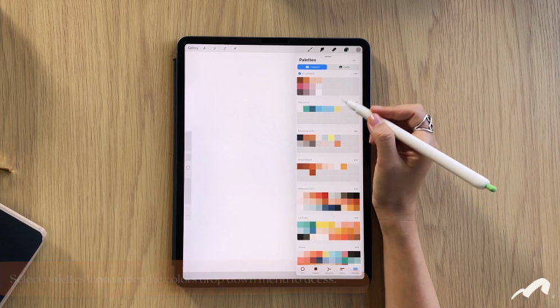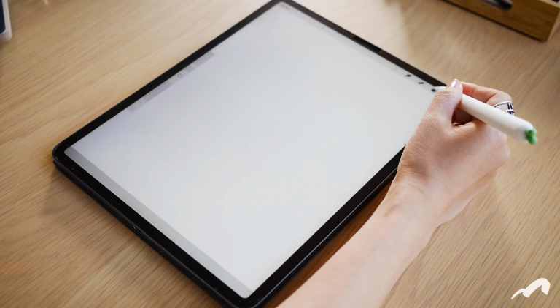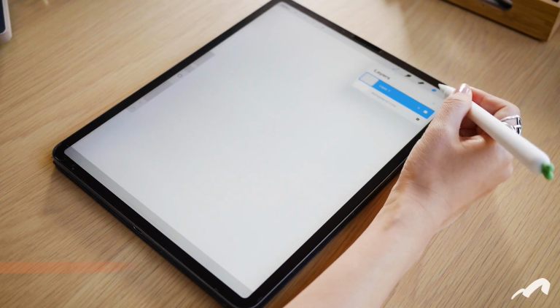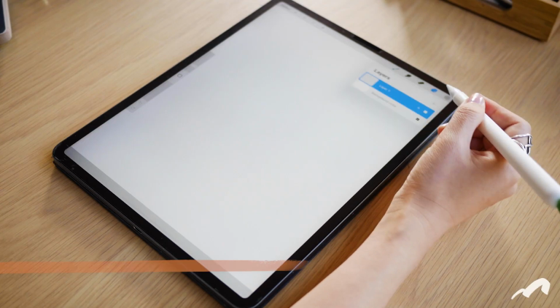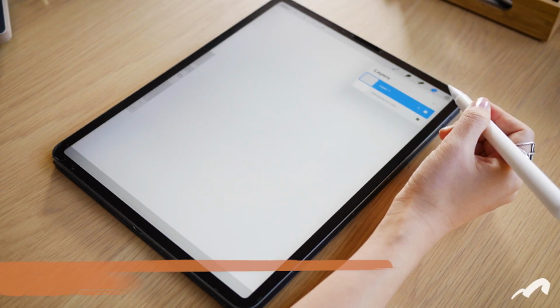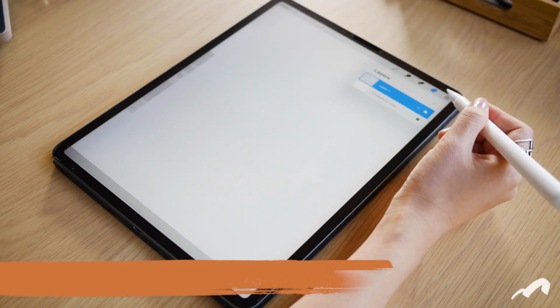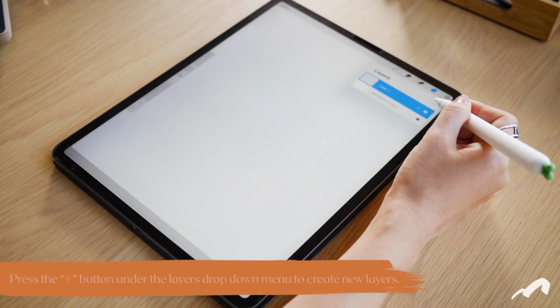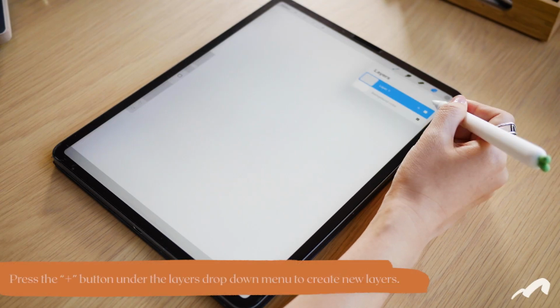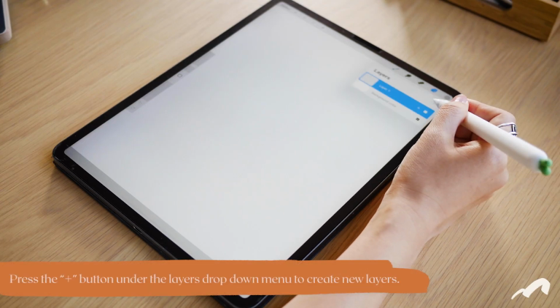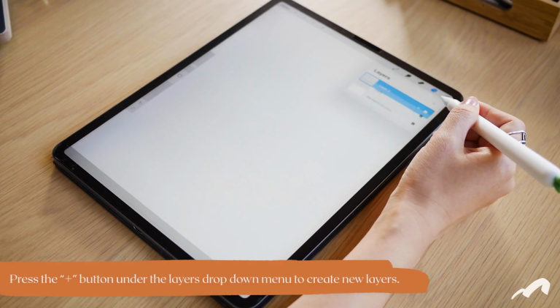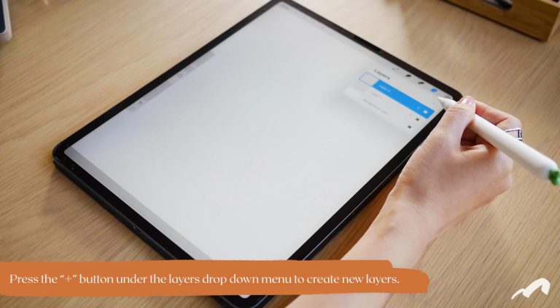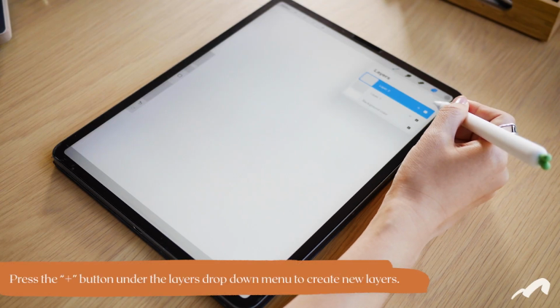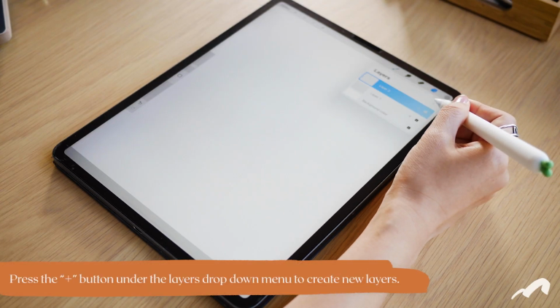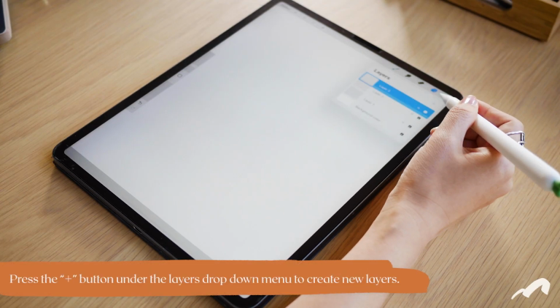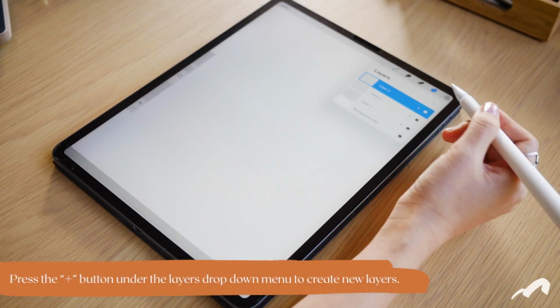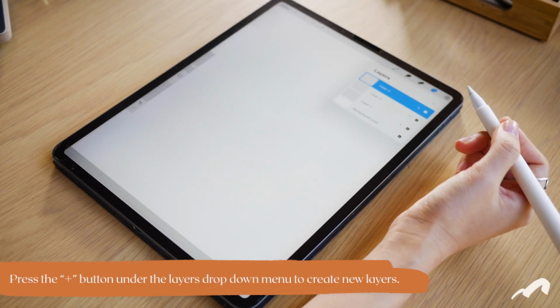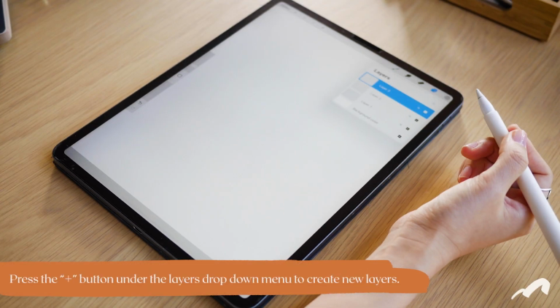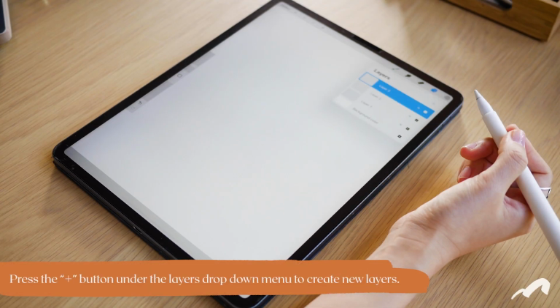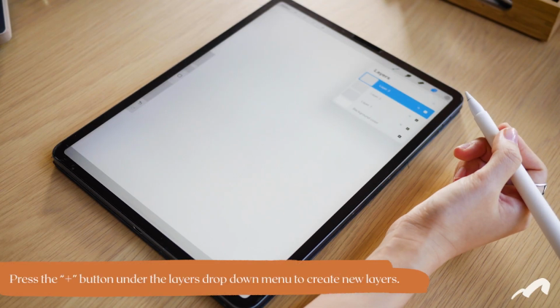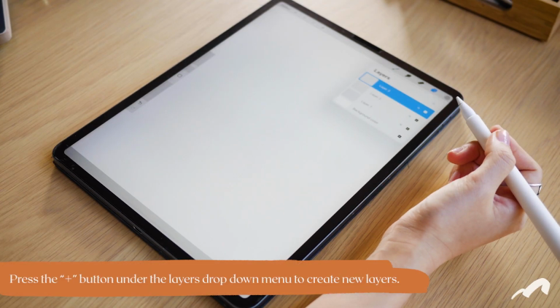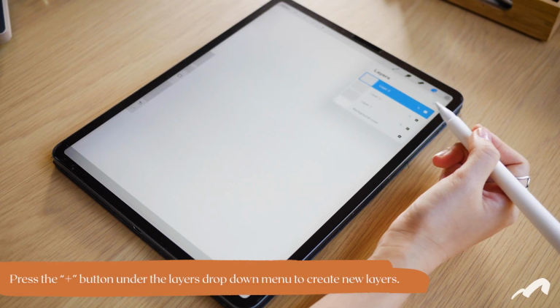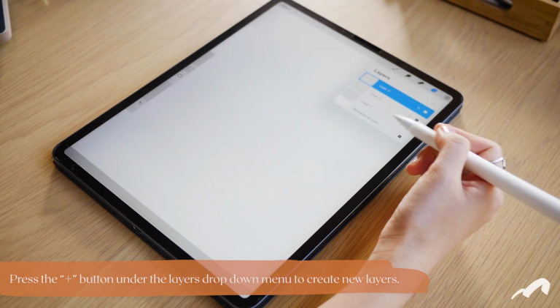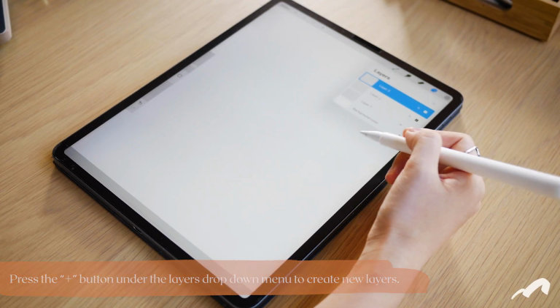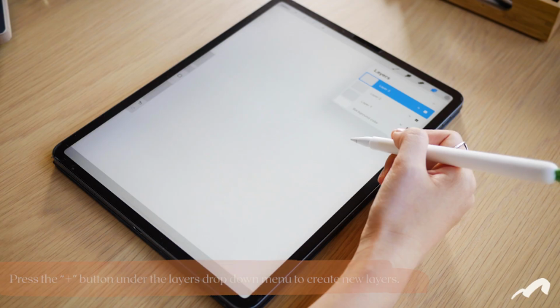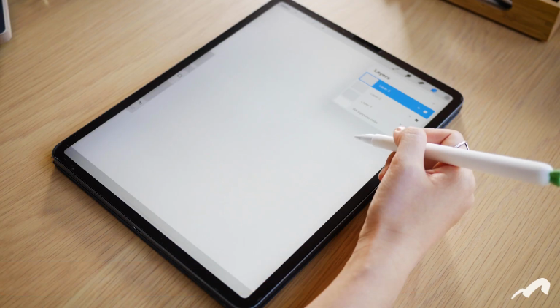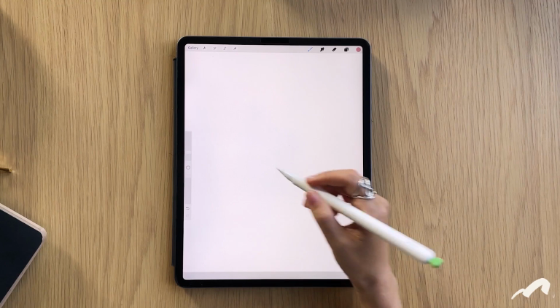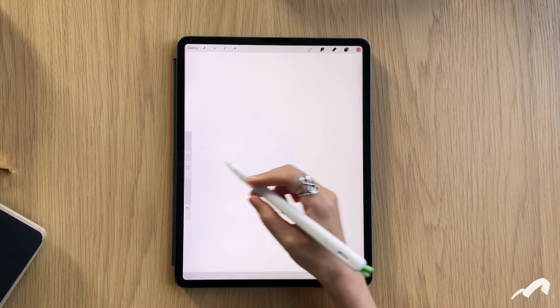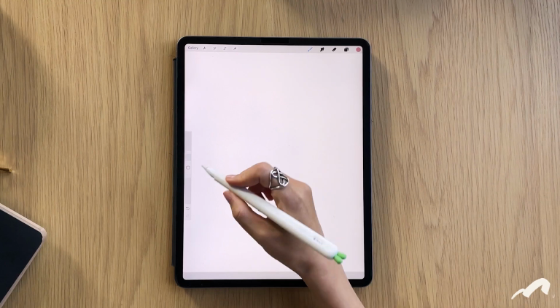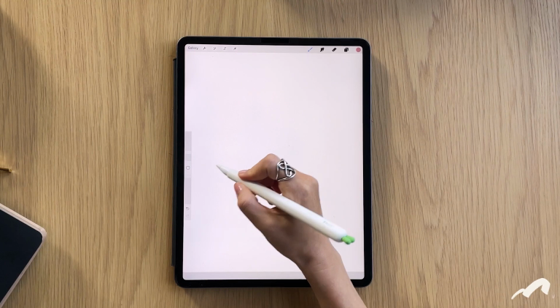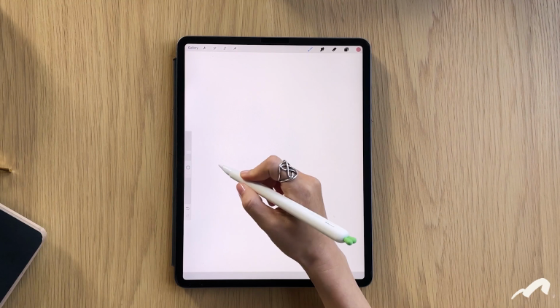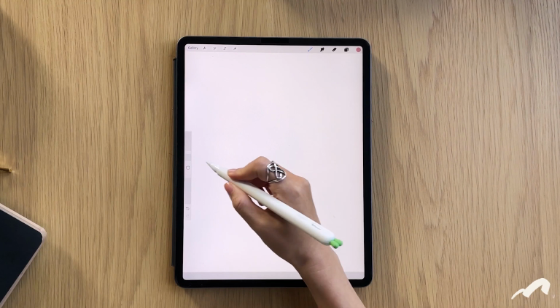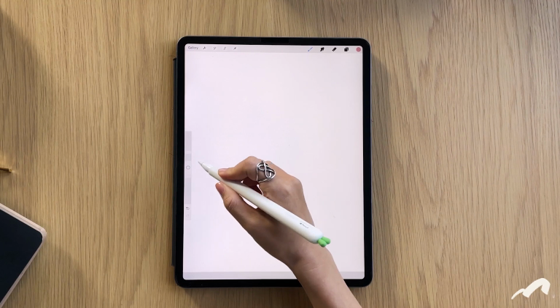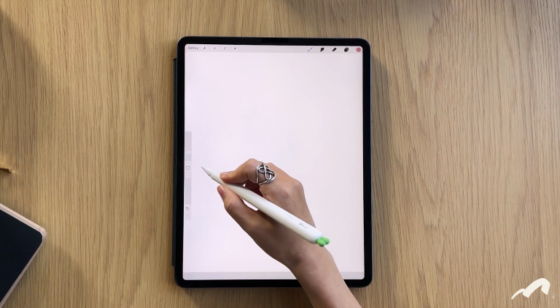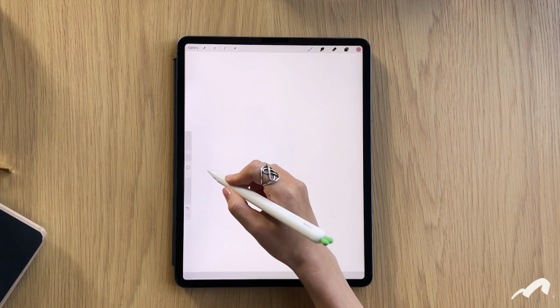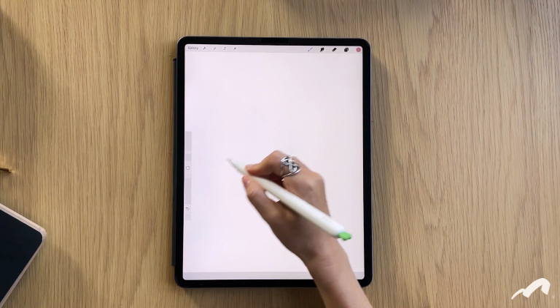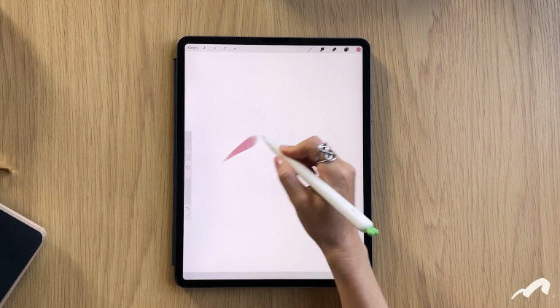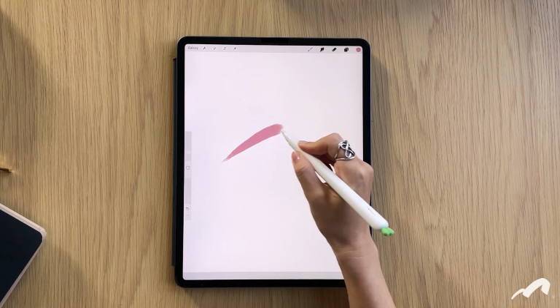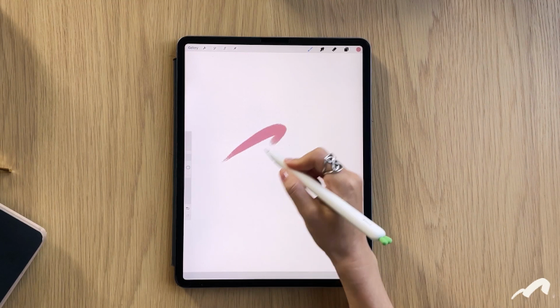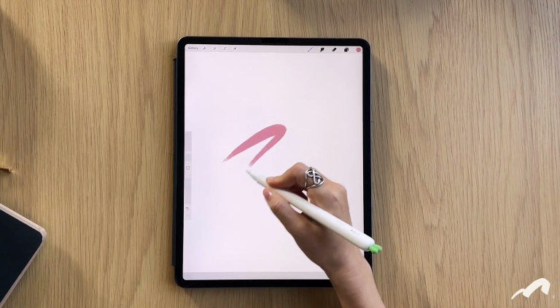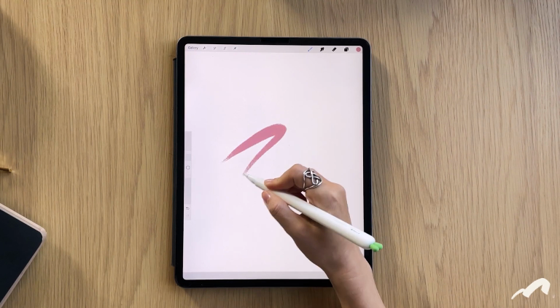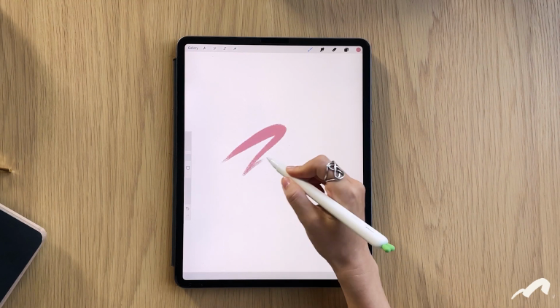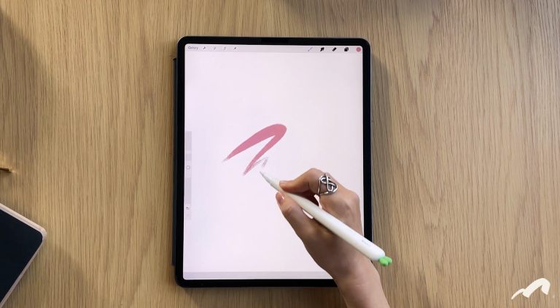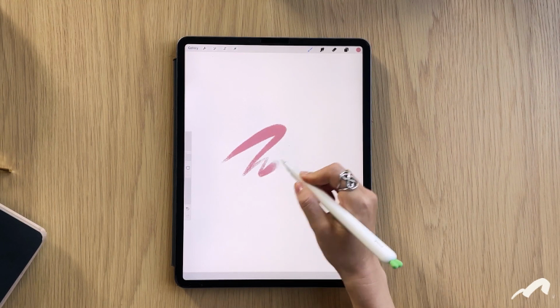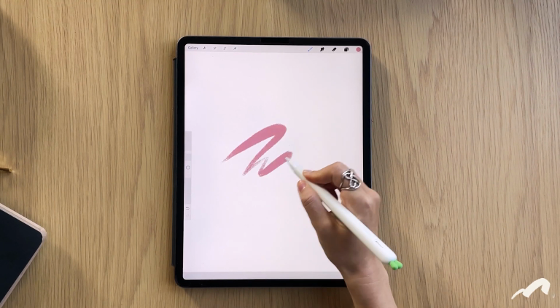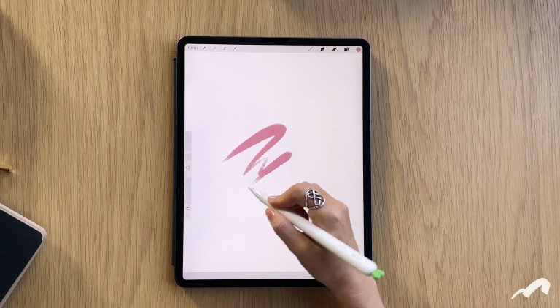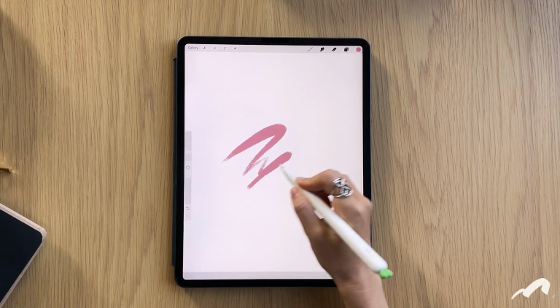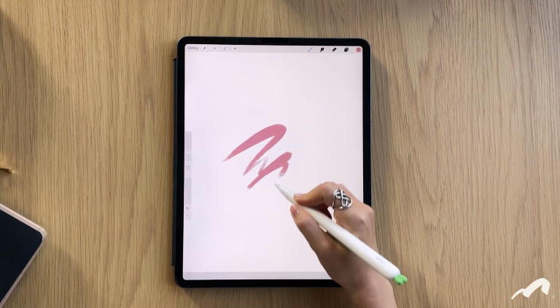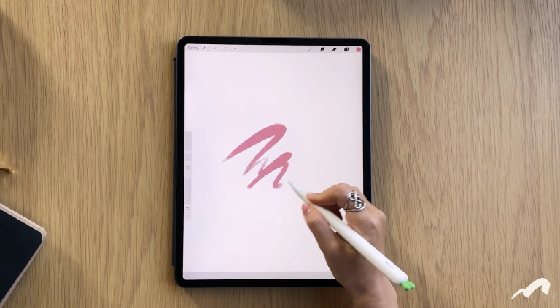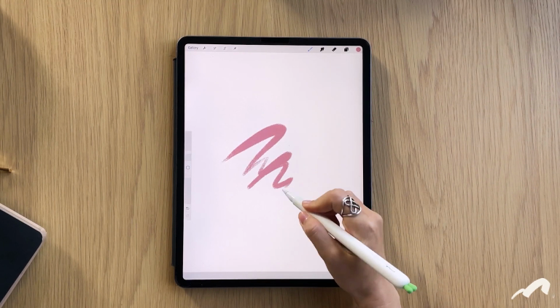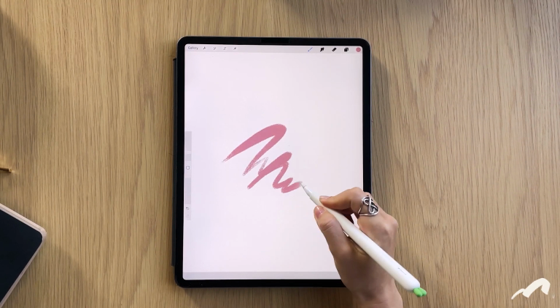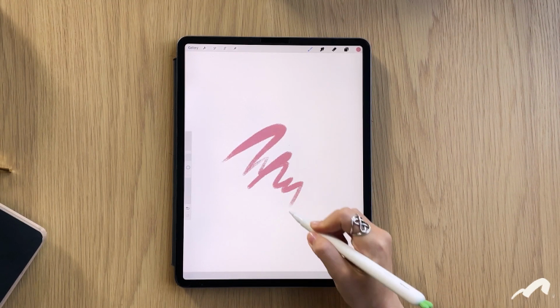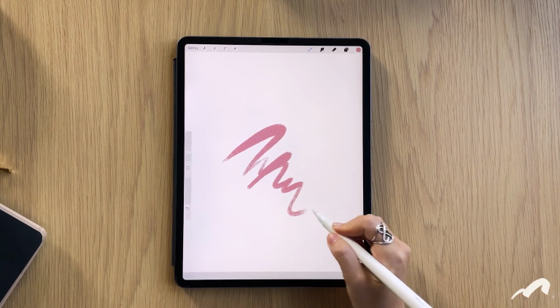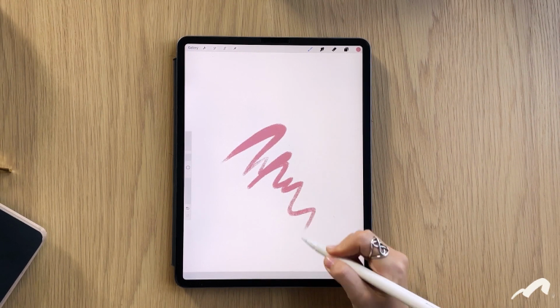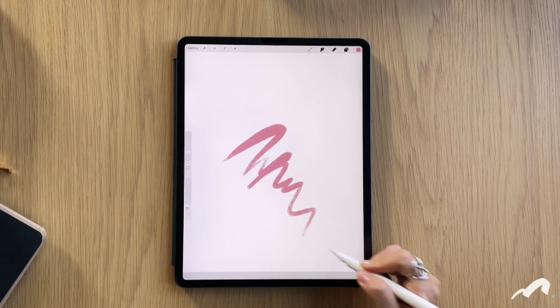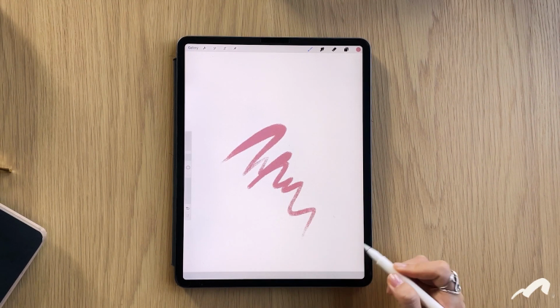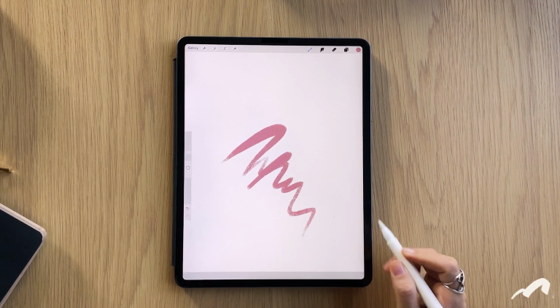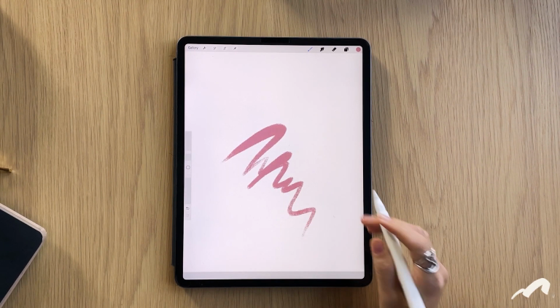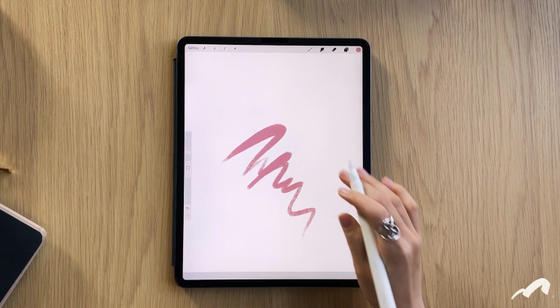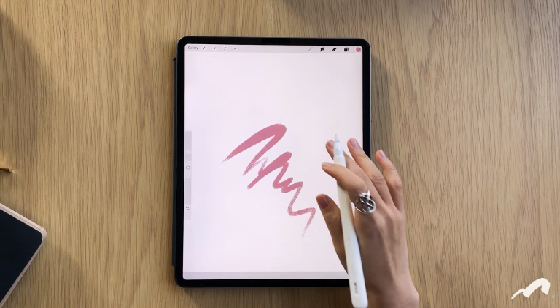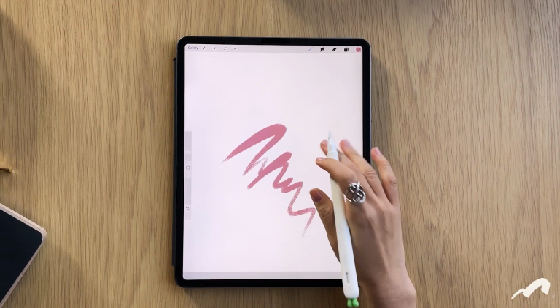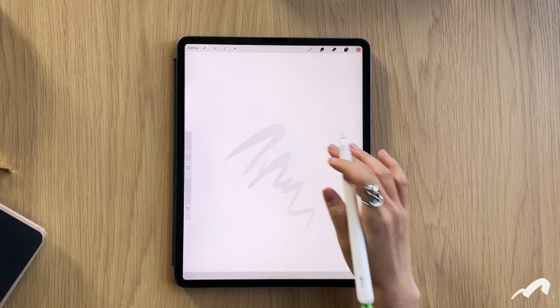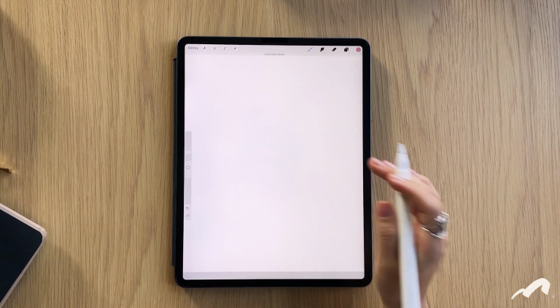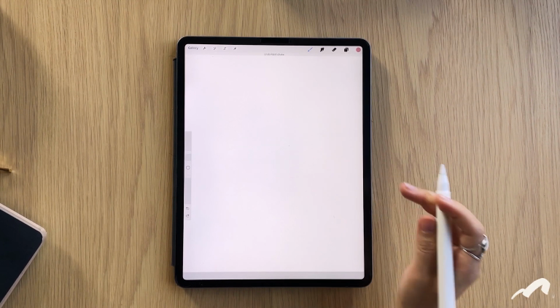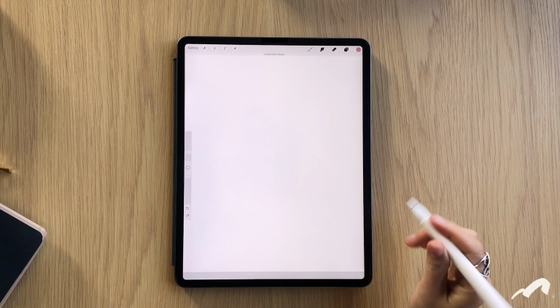Lastly, you can use separate layers if you'd like some flexibility, but drawing all on one layer could be a nice way to mimic the feeling of drawing in a physical notebook.